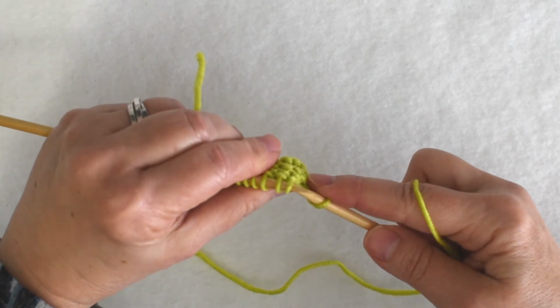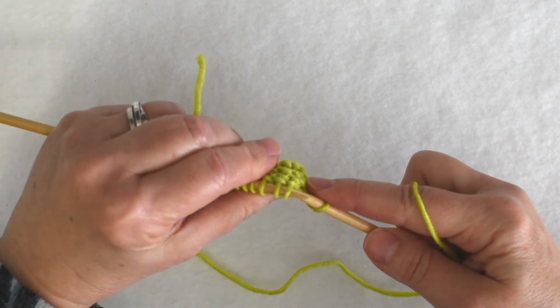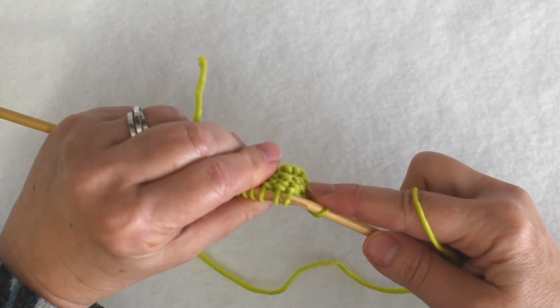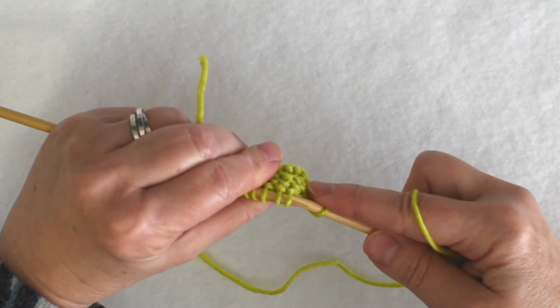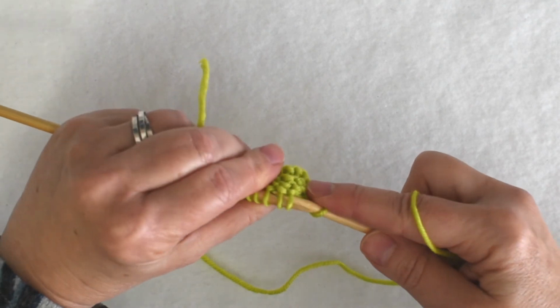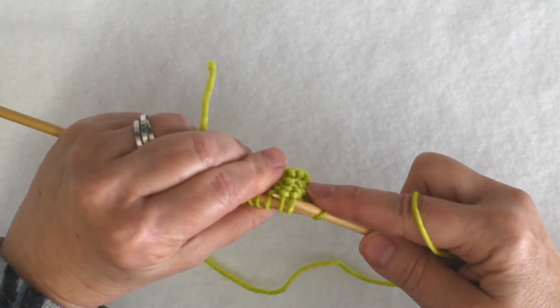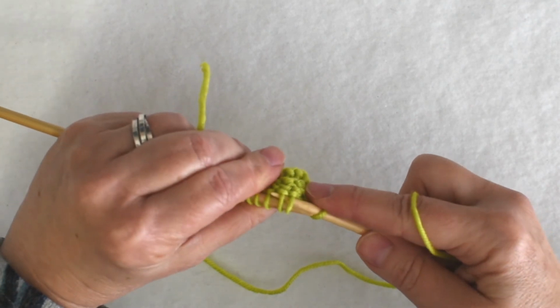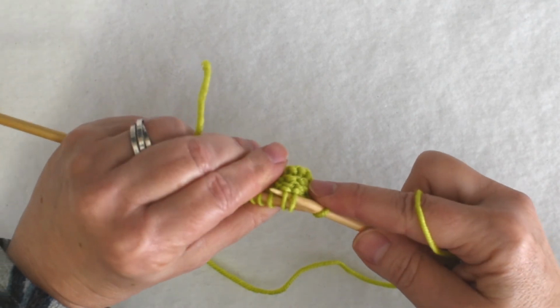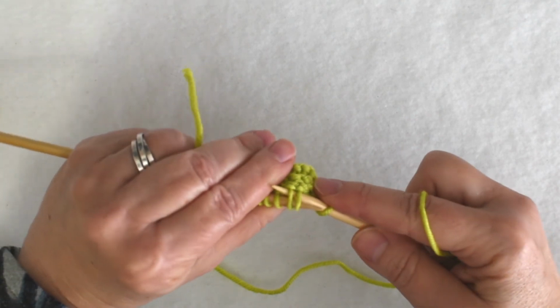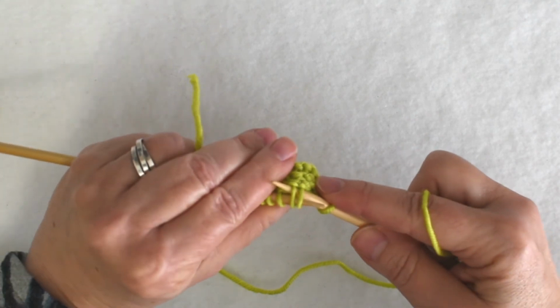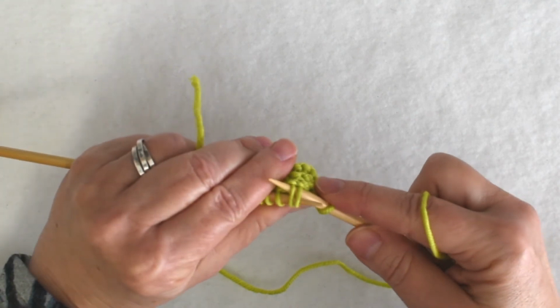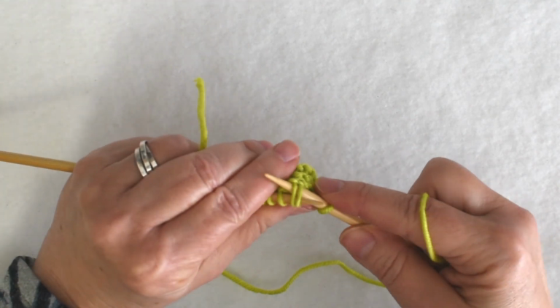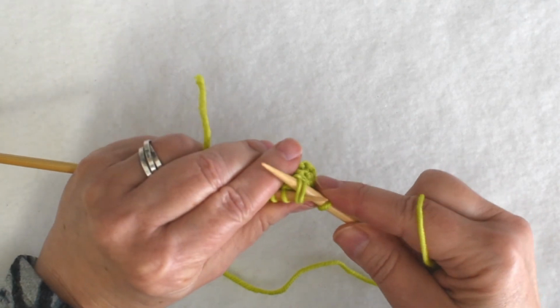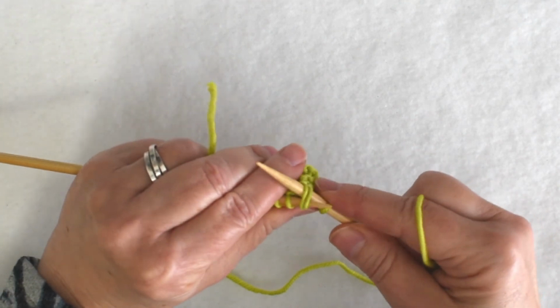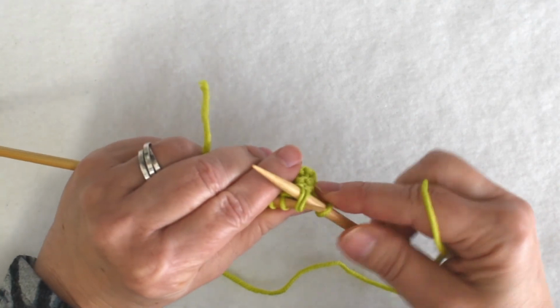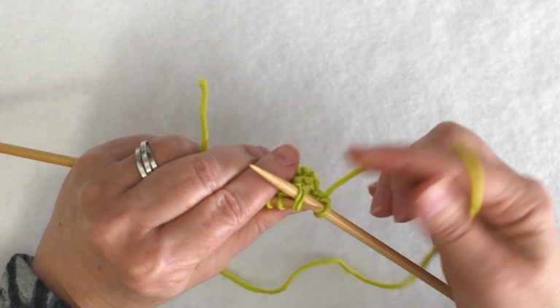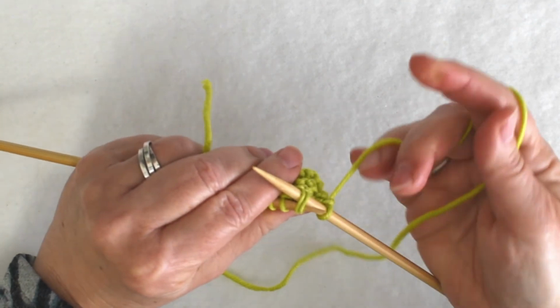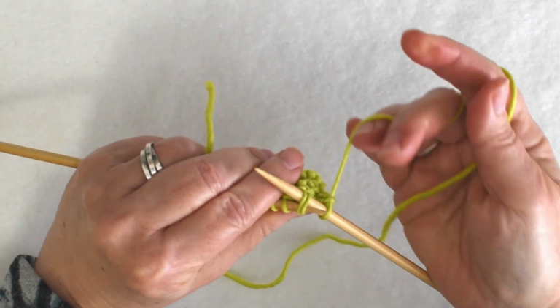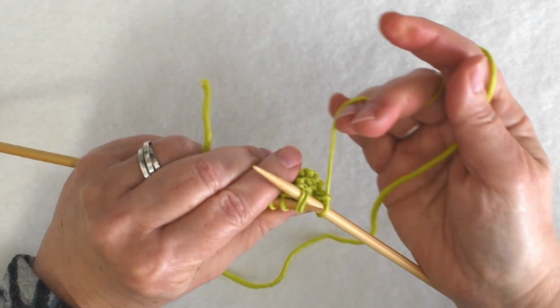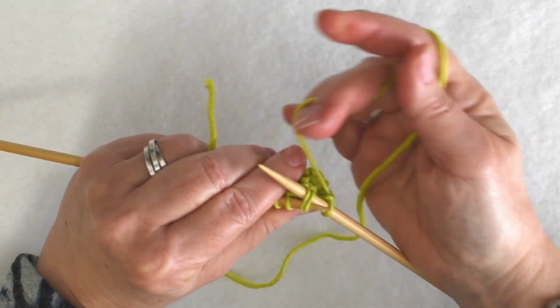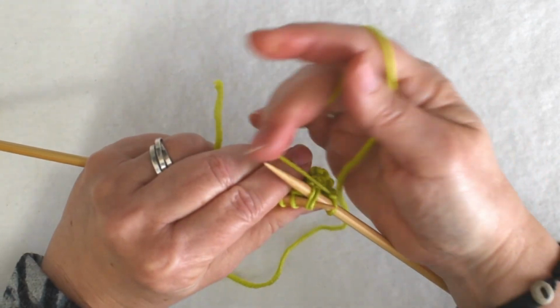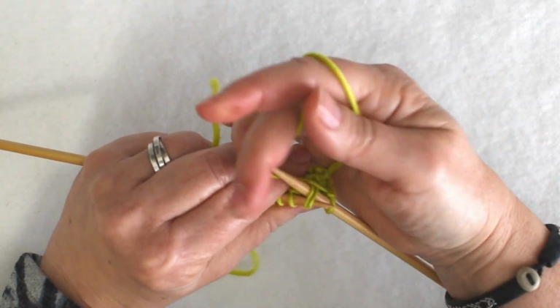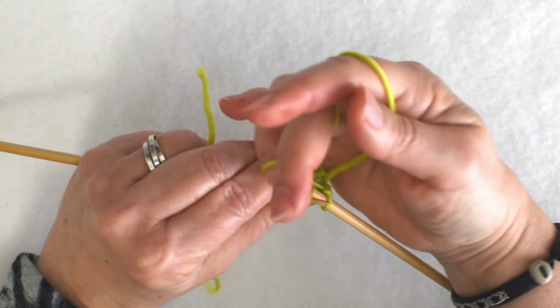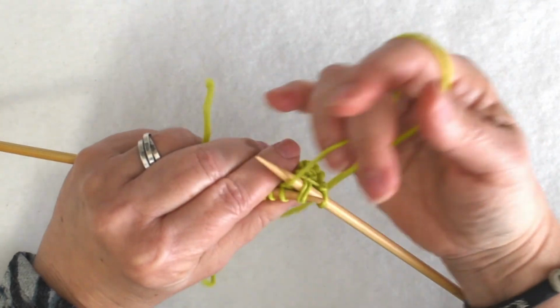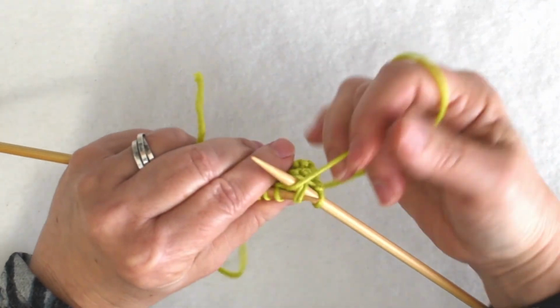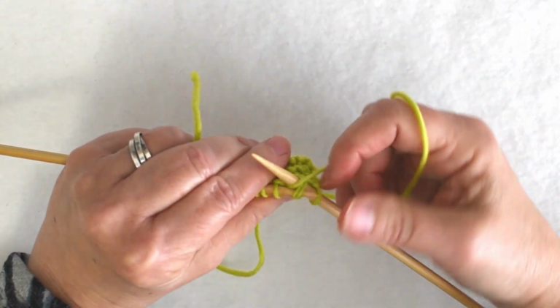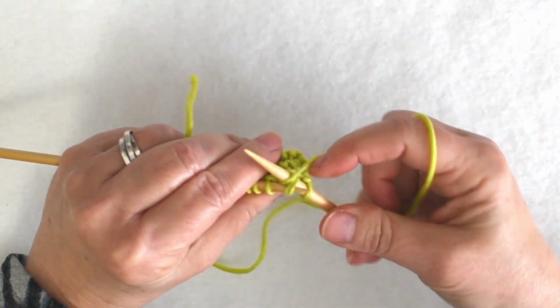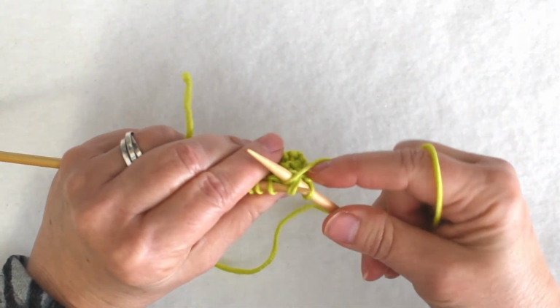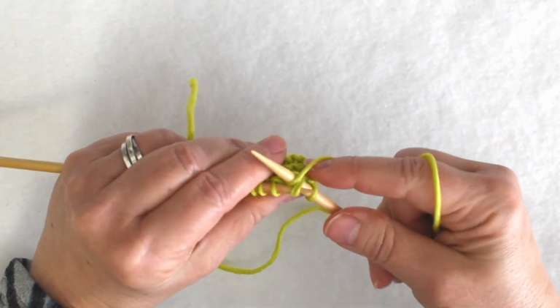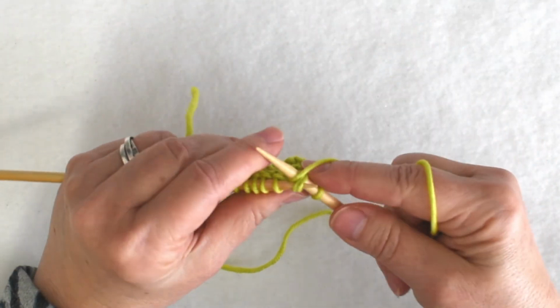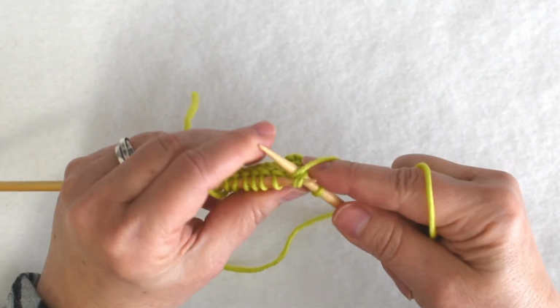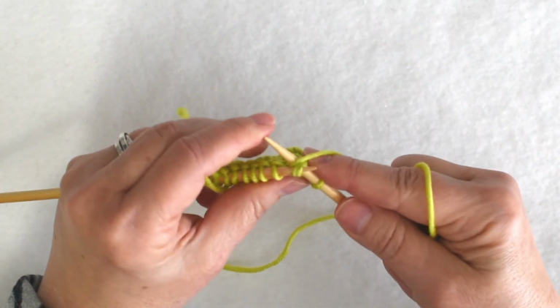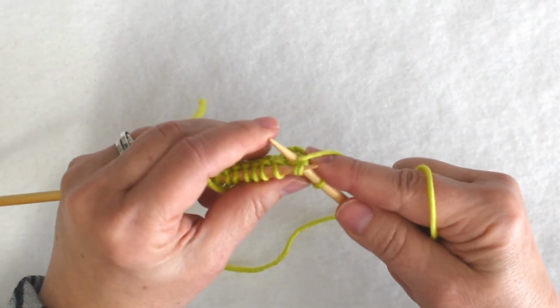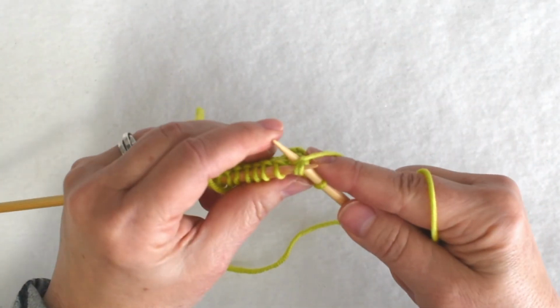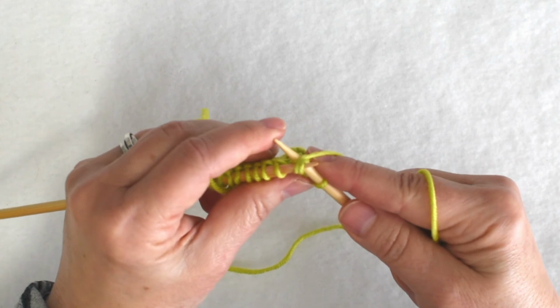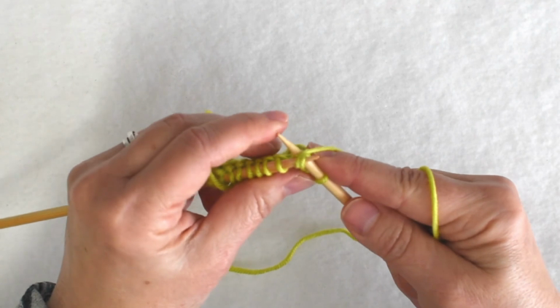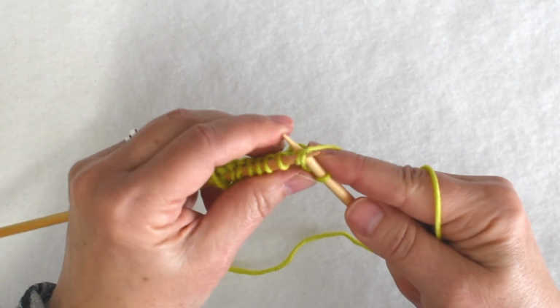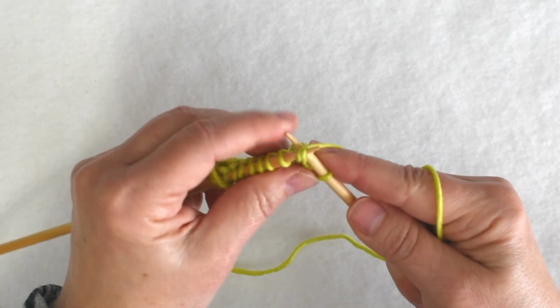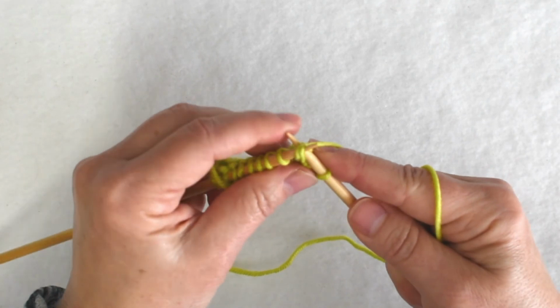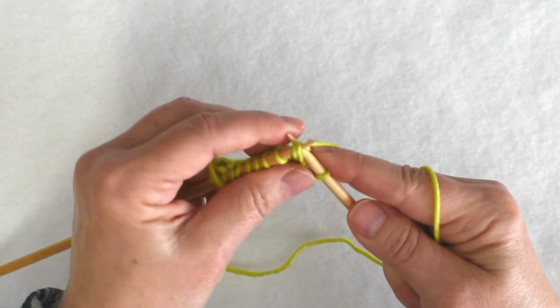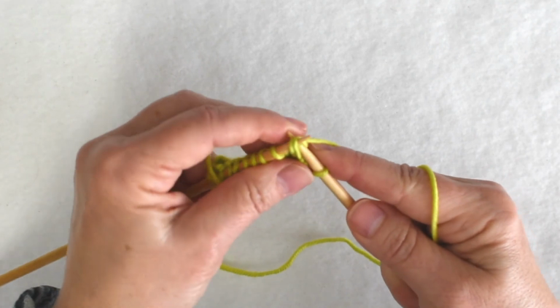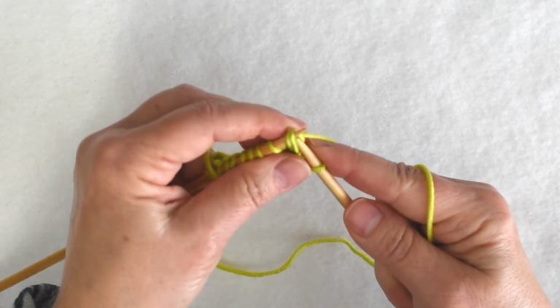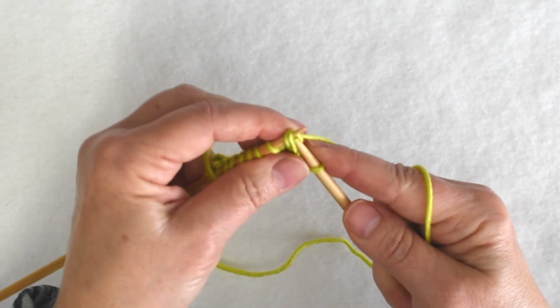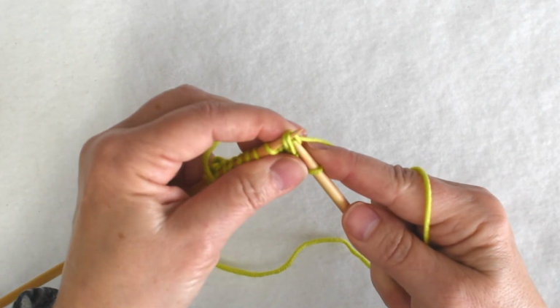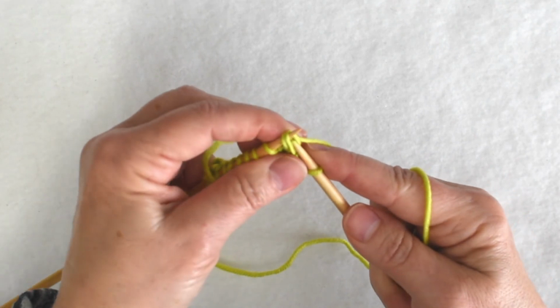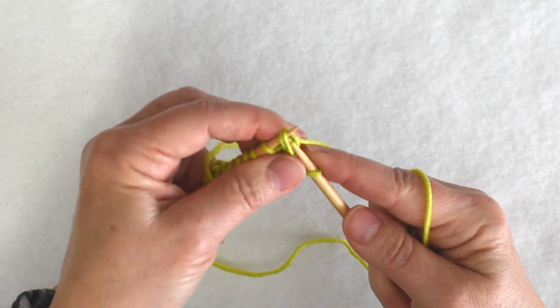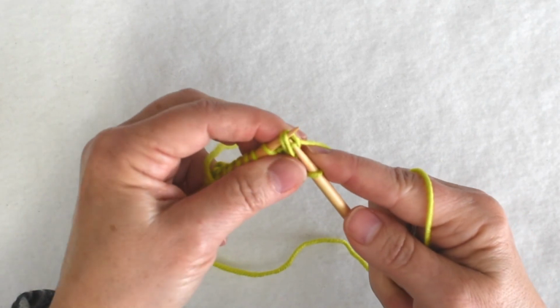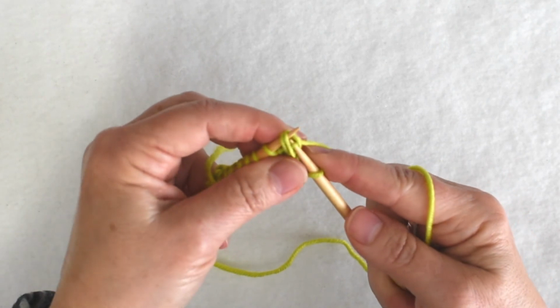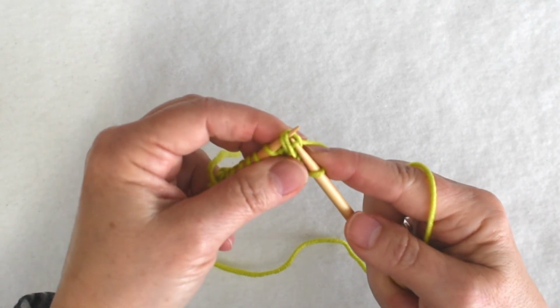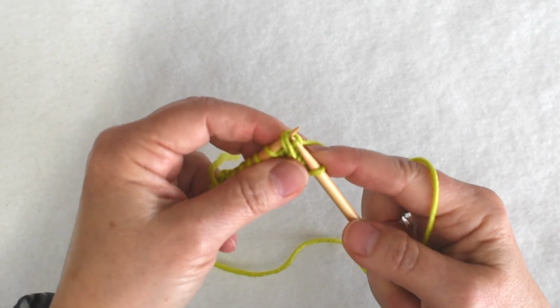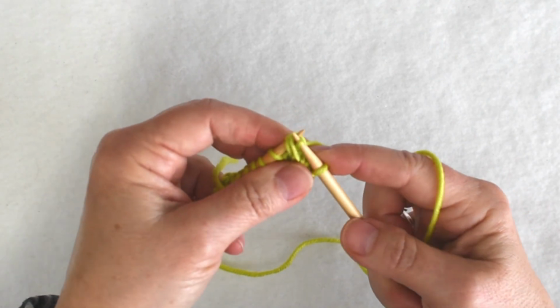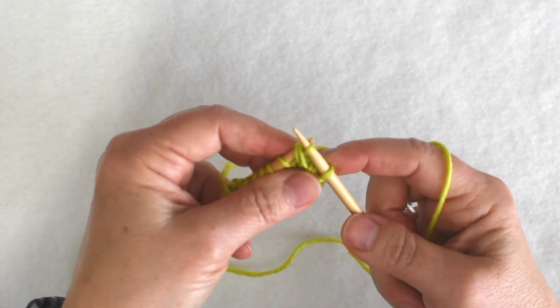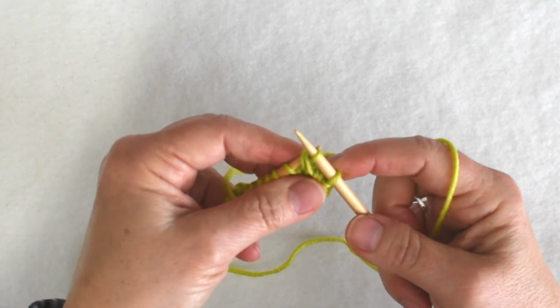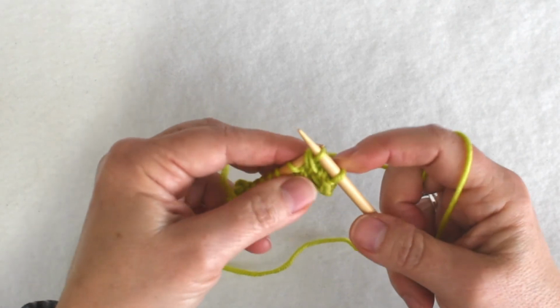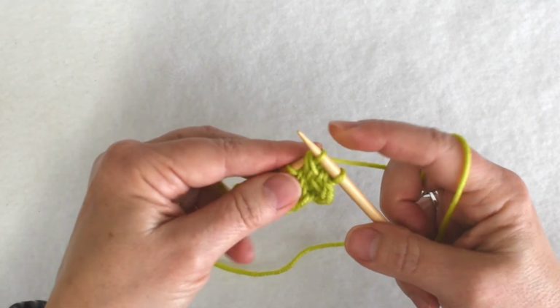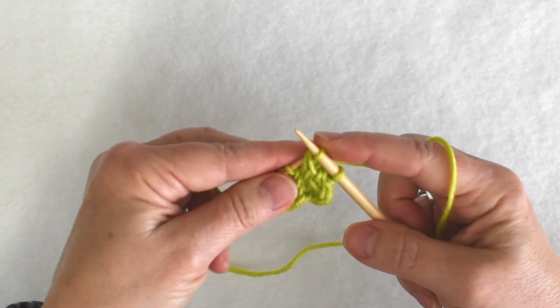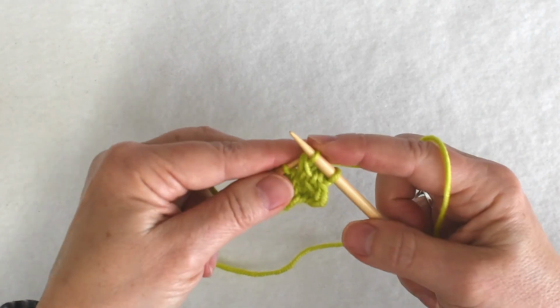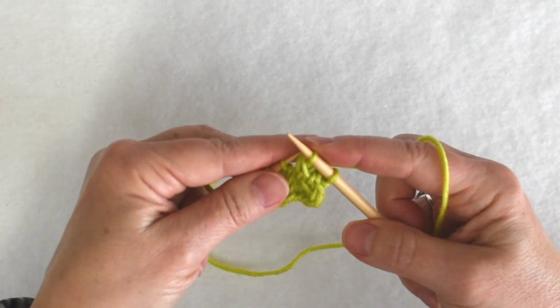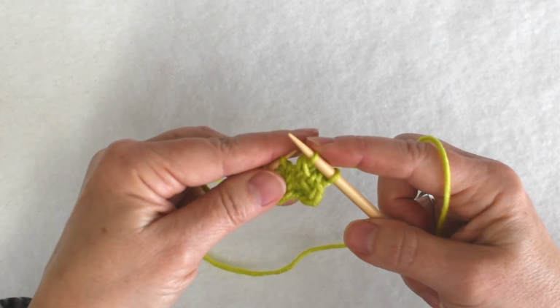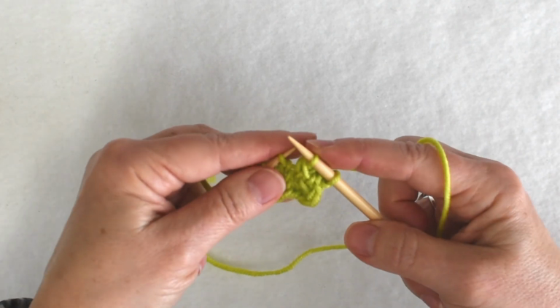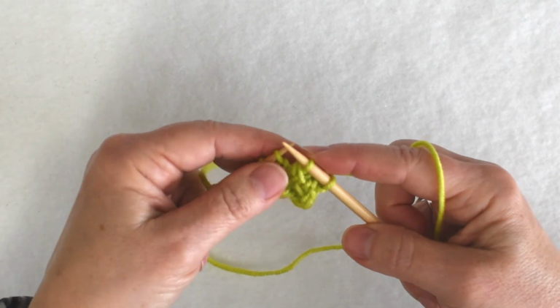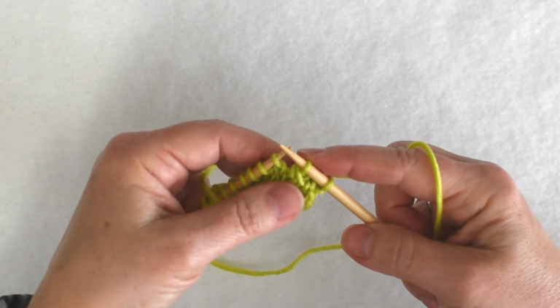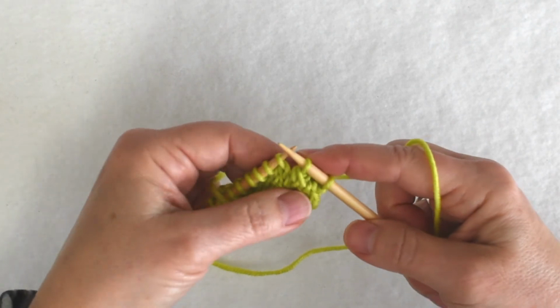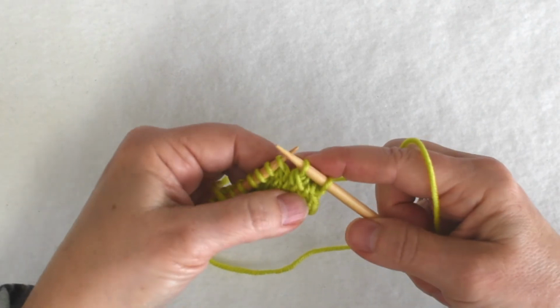Knit two through the back loops, pull through and off the needles.